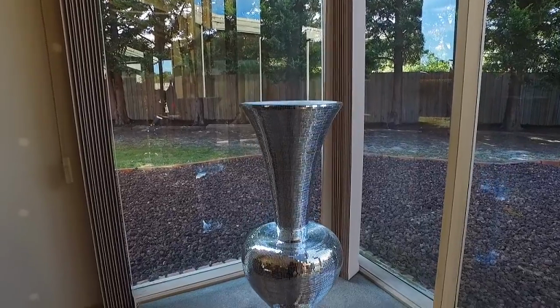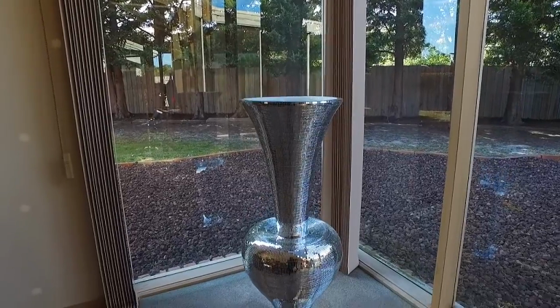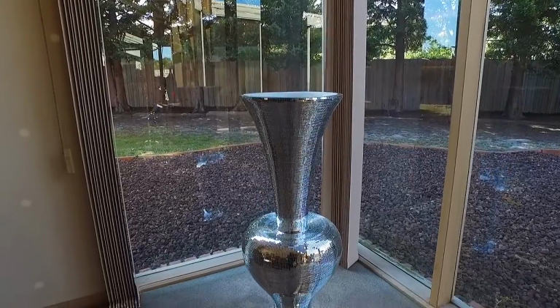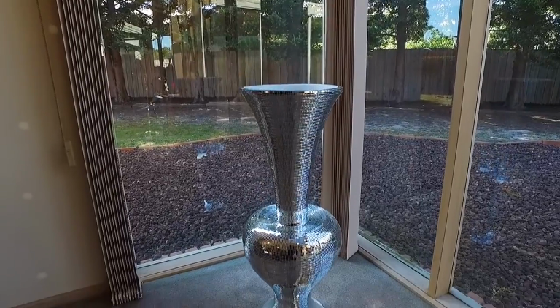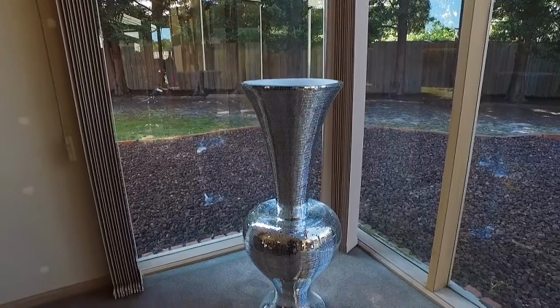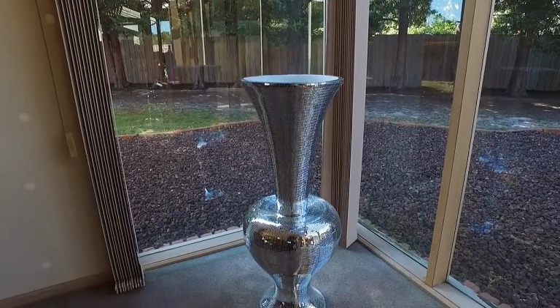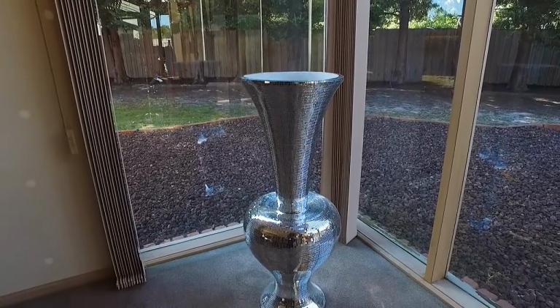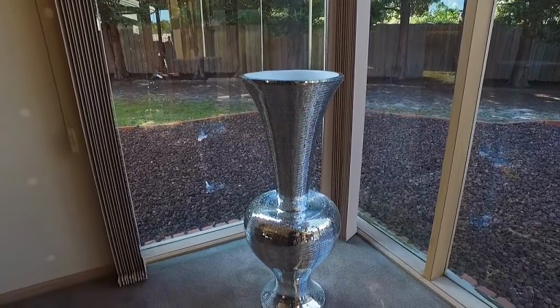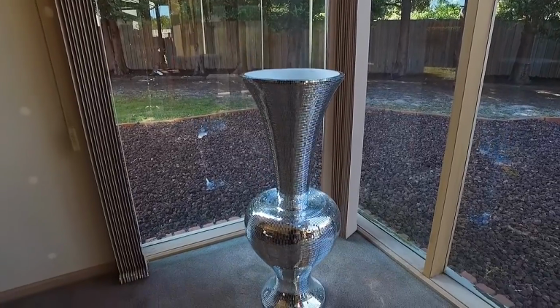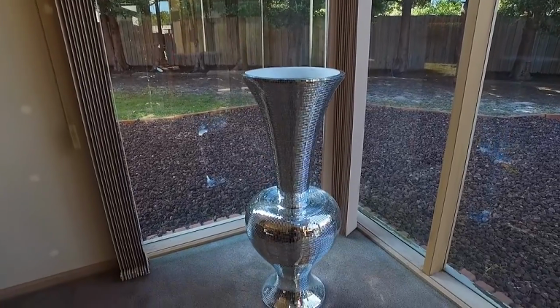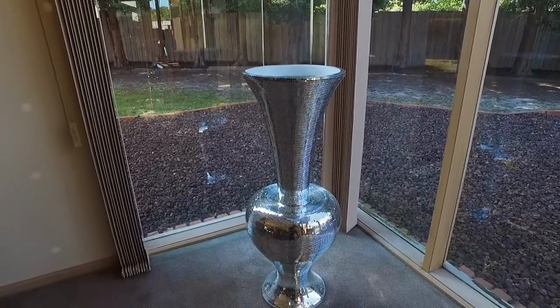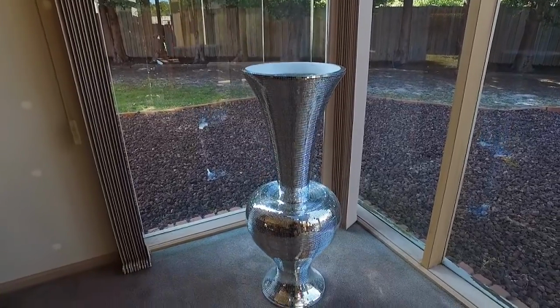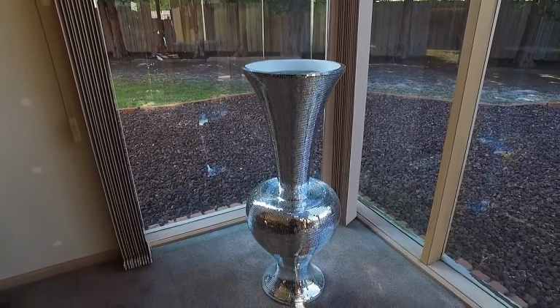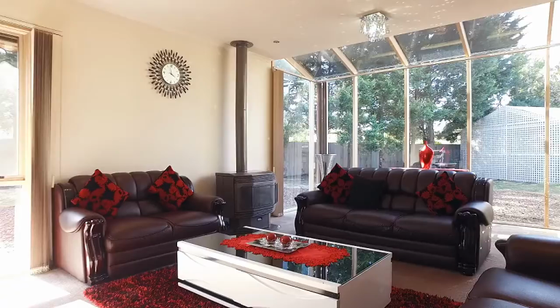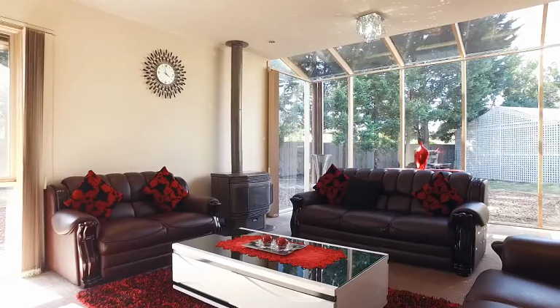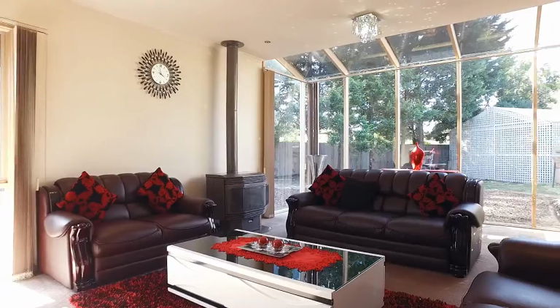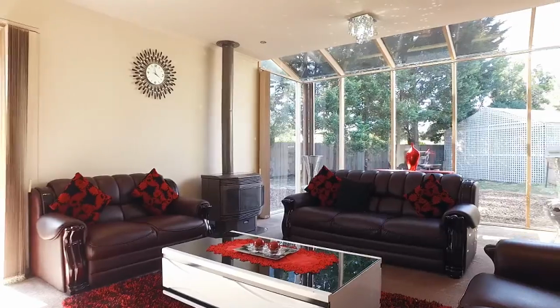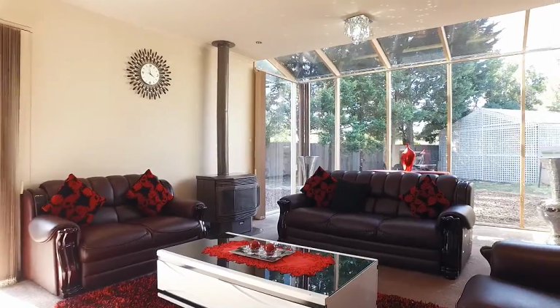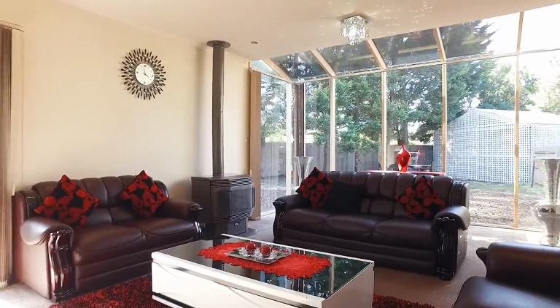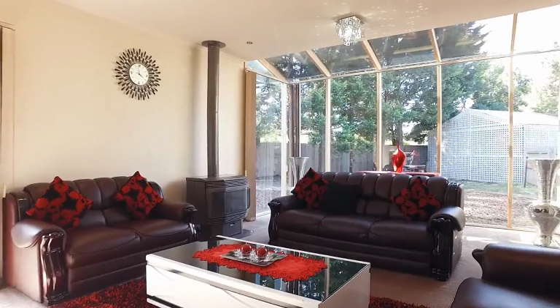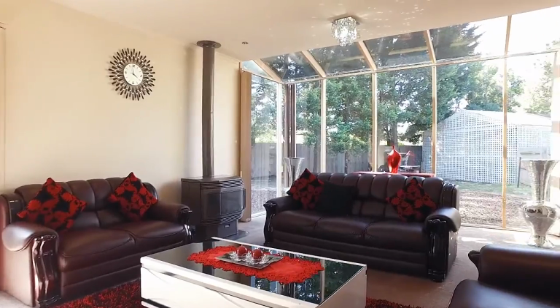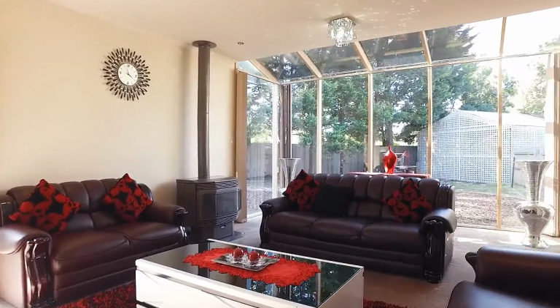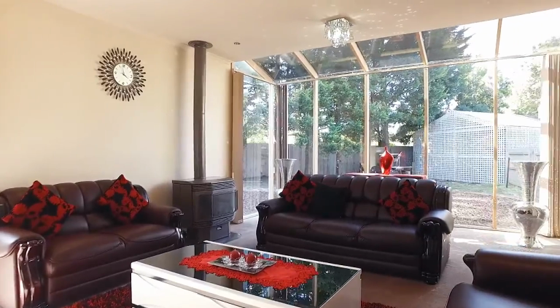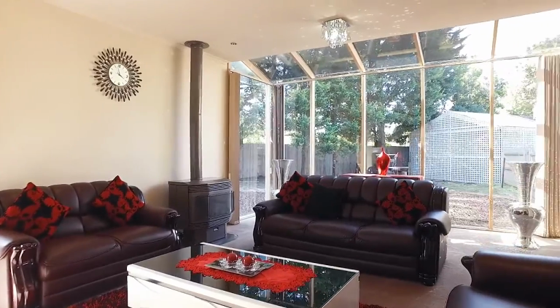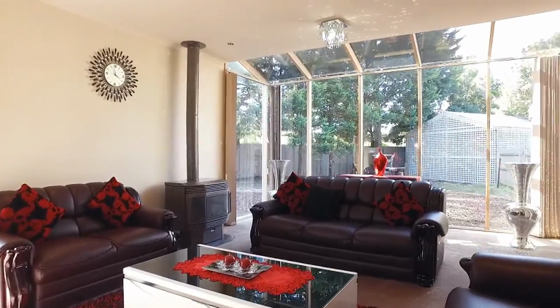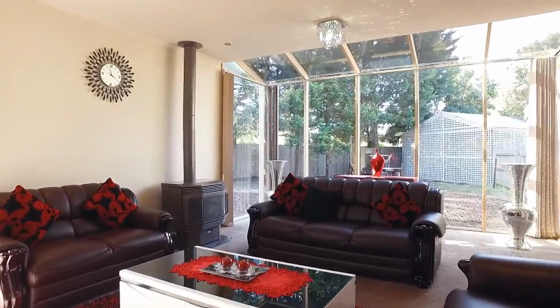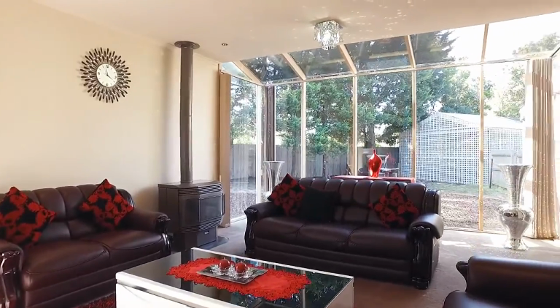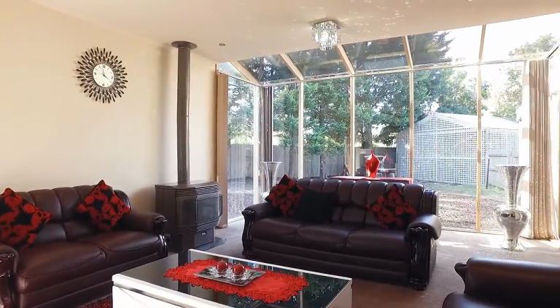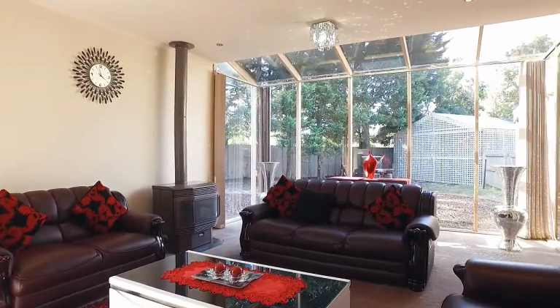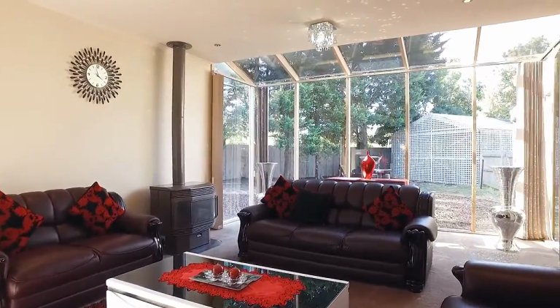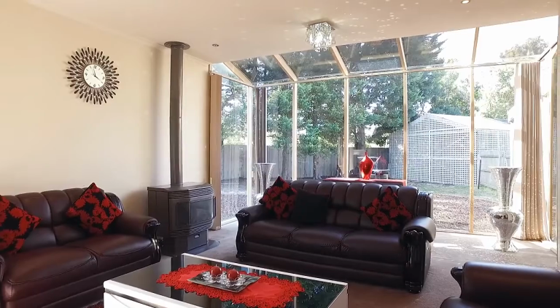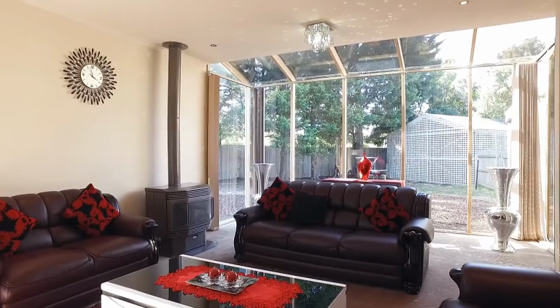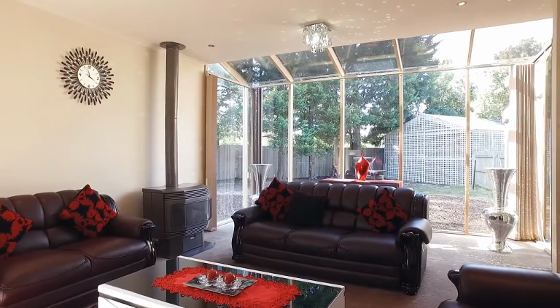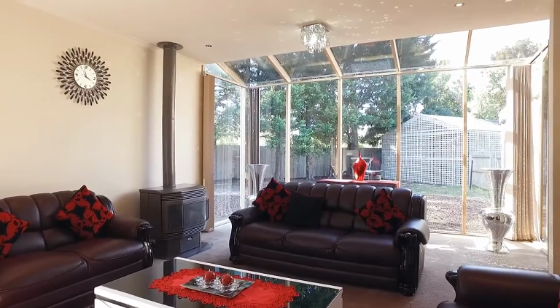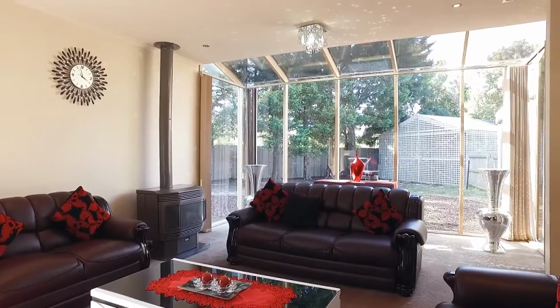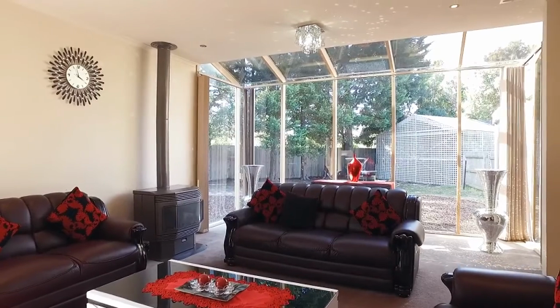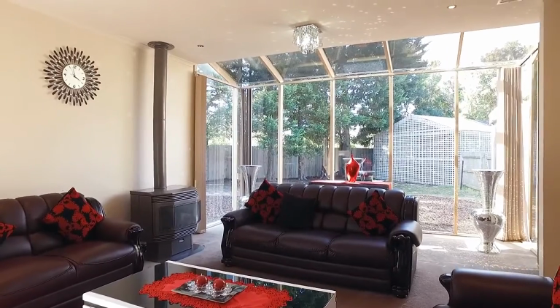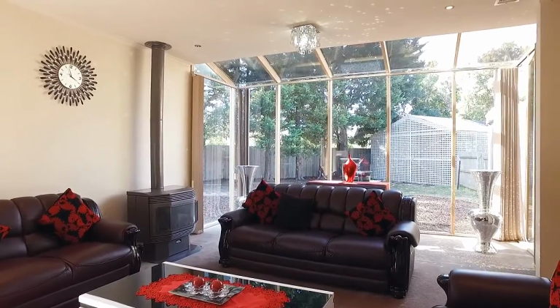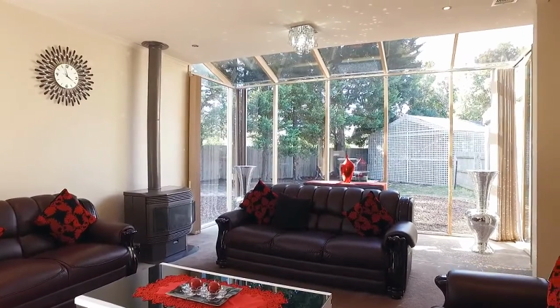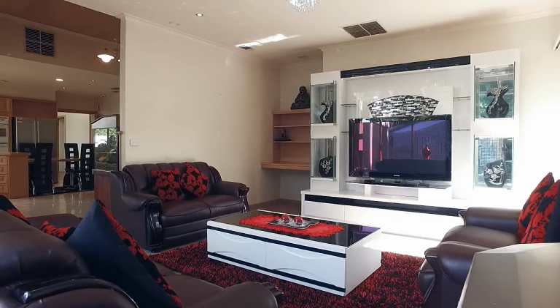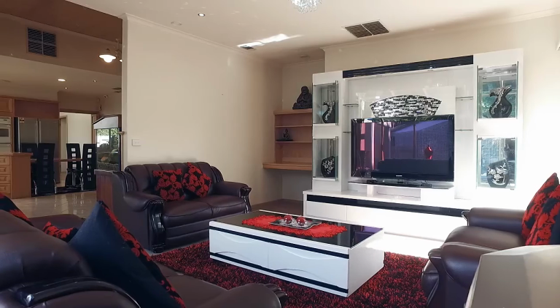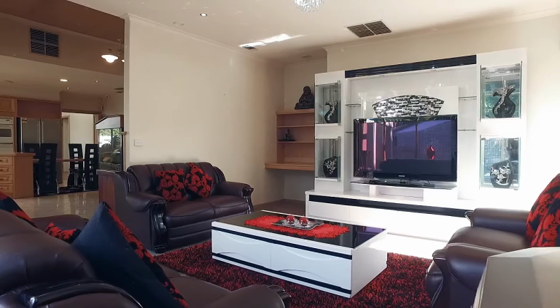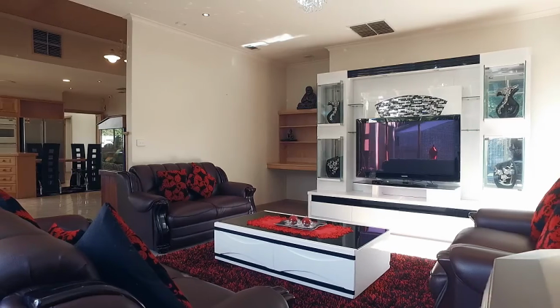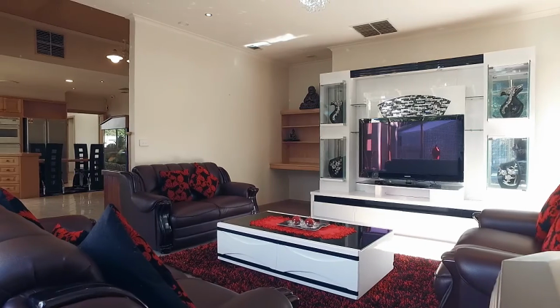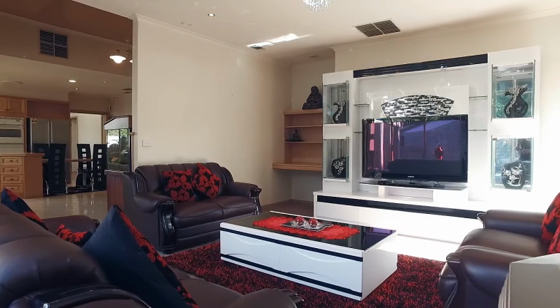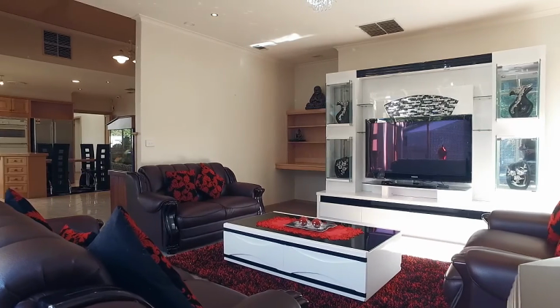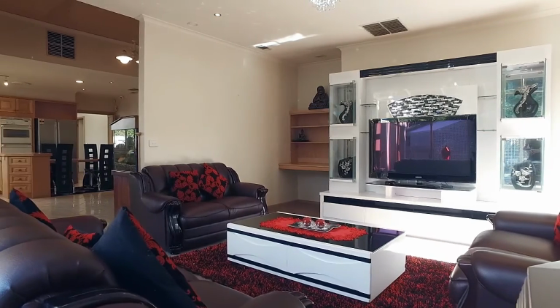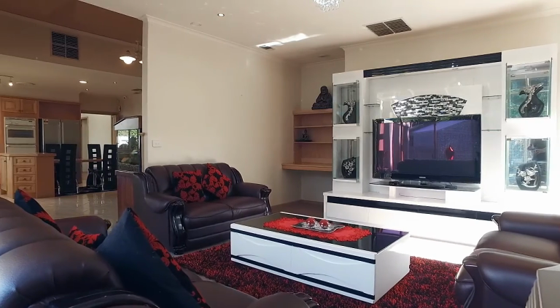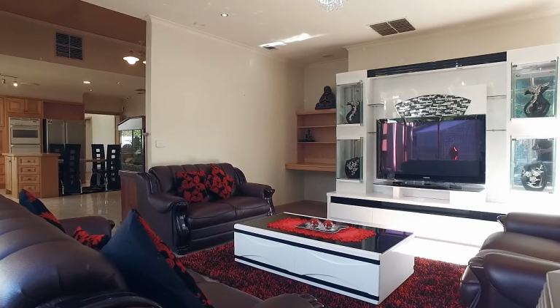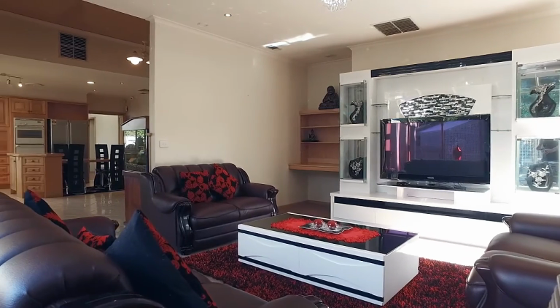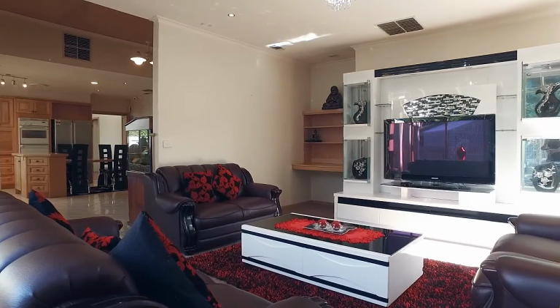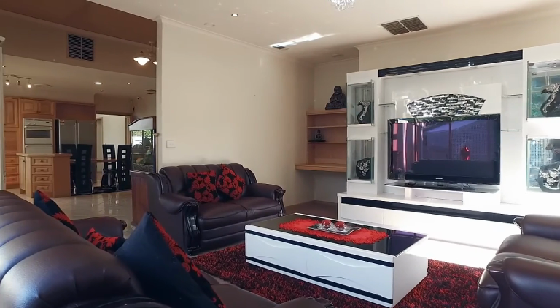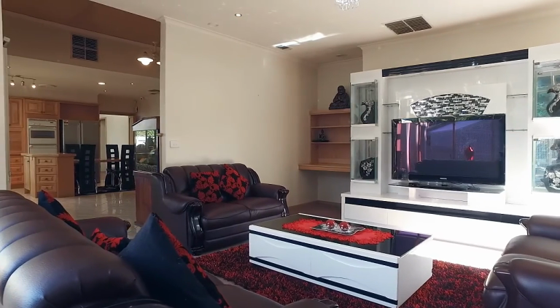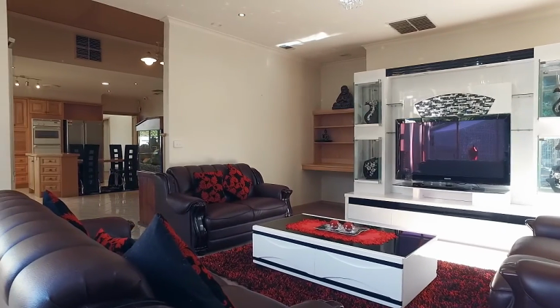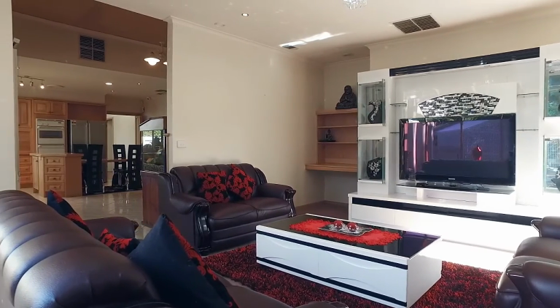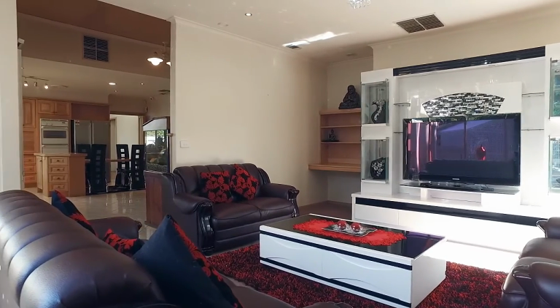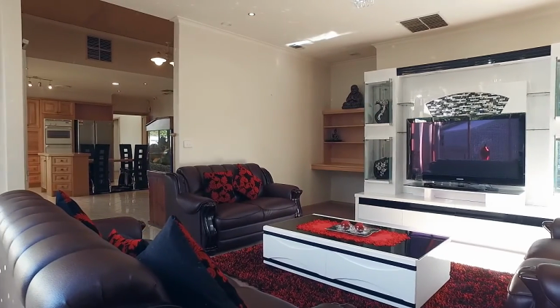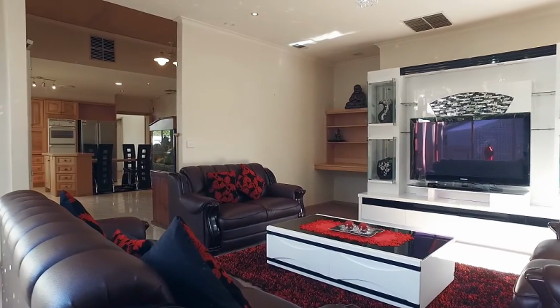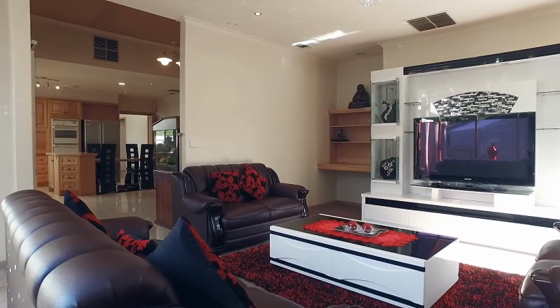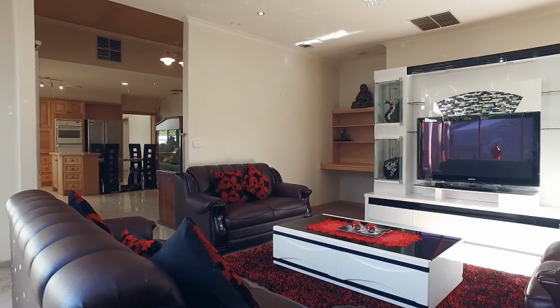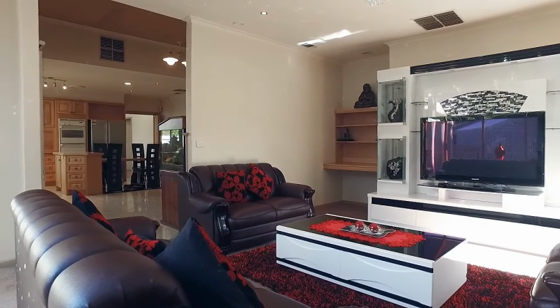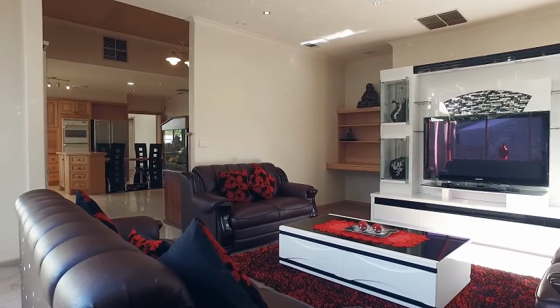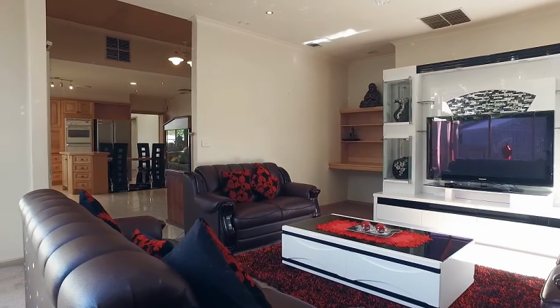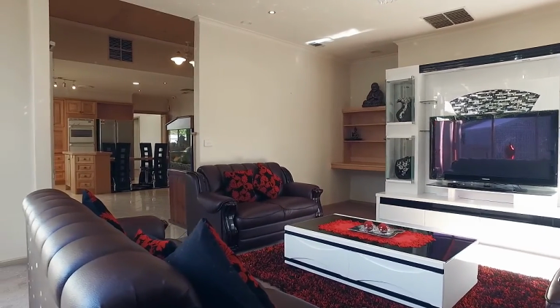On these cool spring days, imagine yourself curled up with a book in this beautiful glass atrium with either the sun or the log fire for warmth.